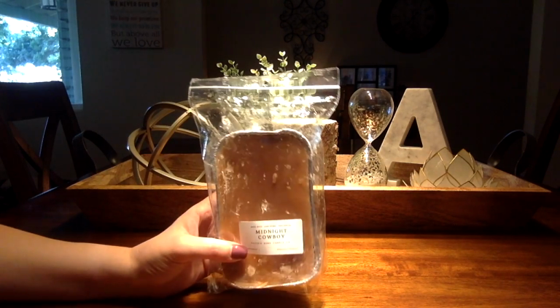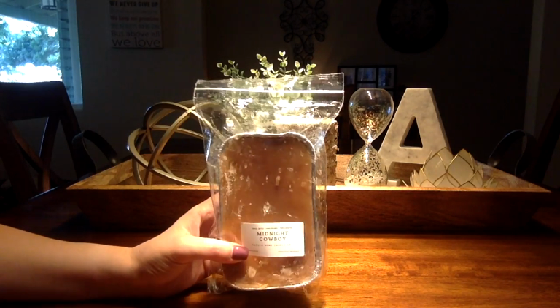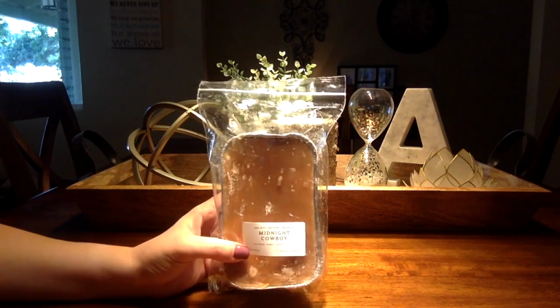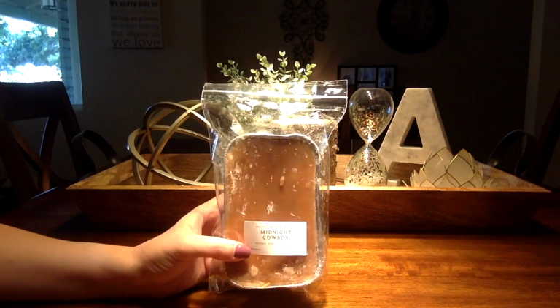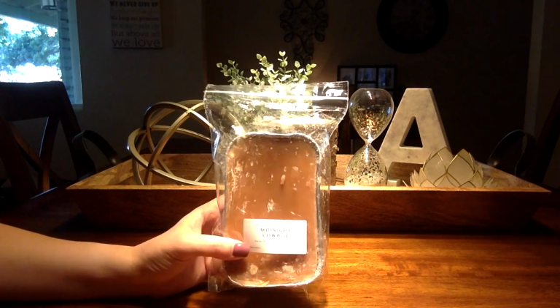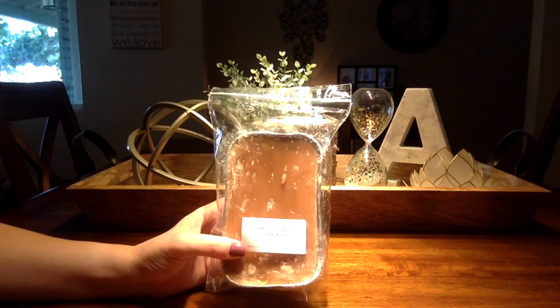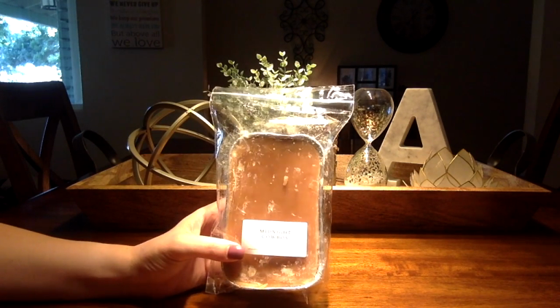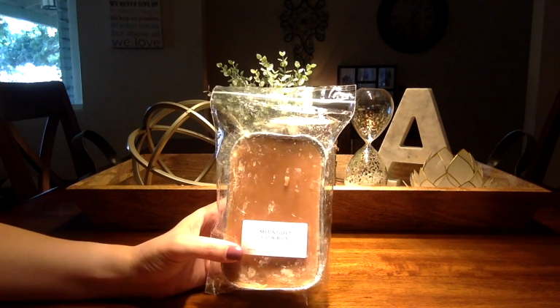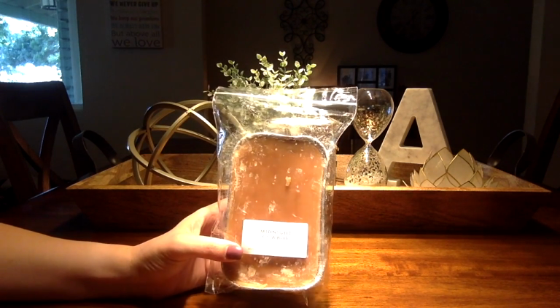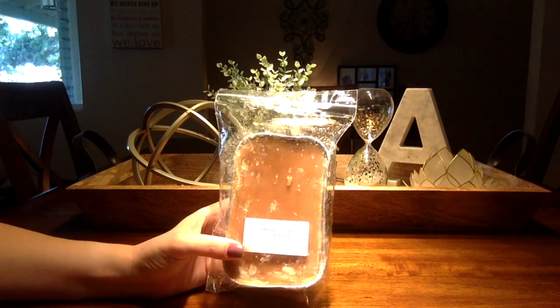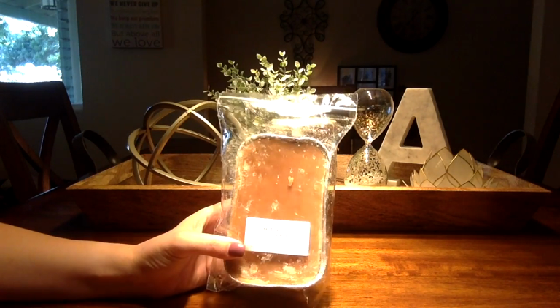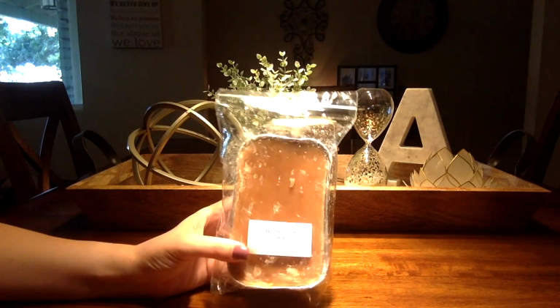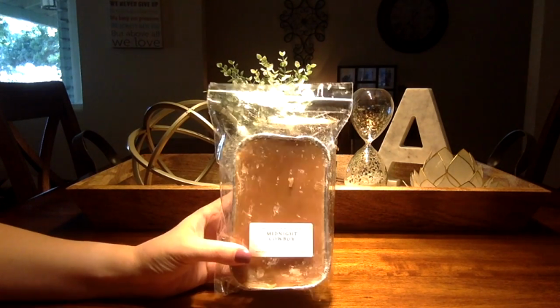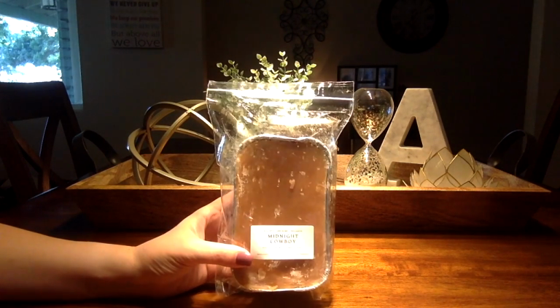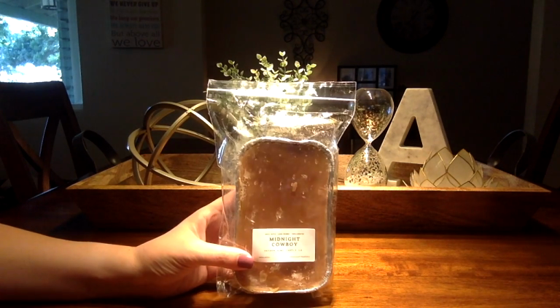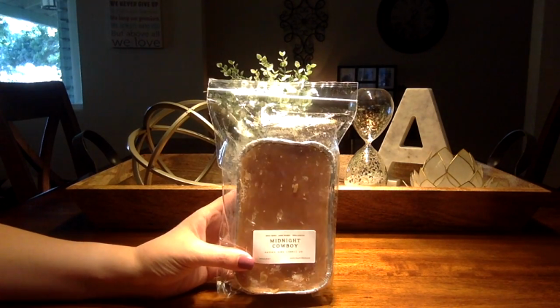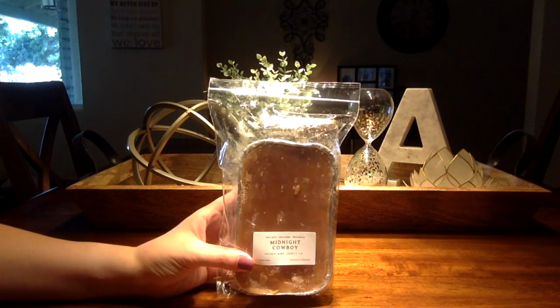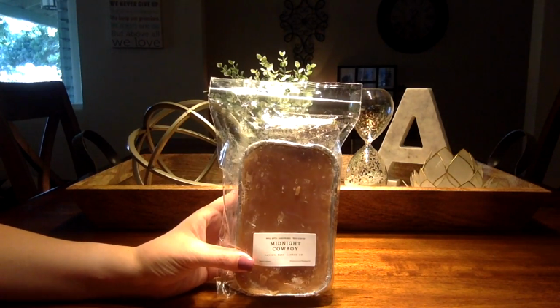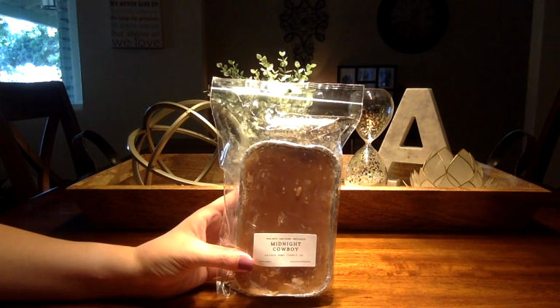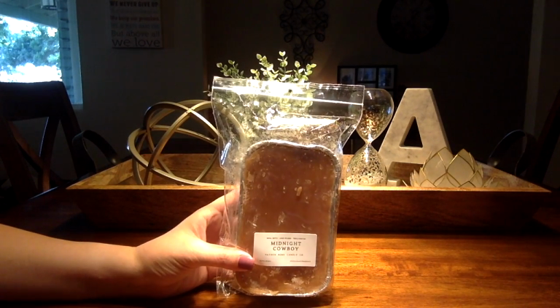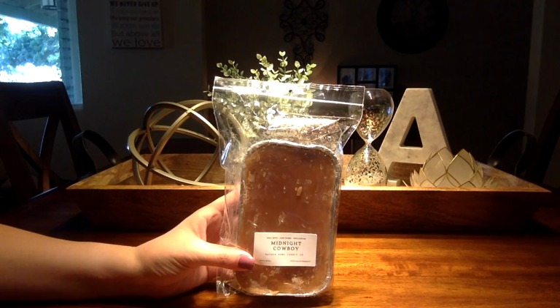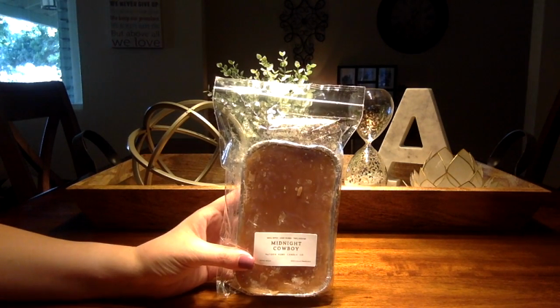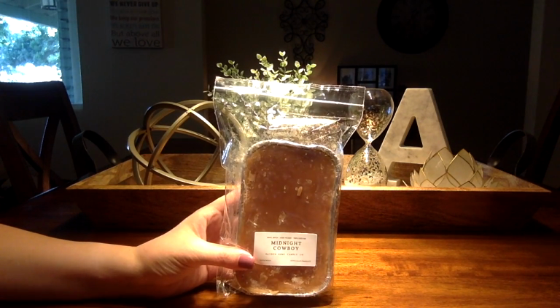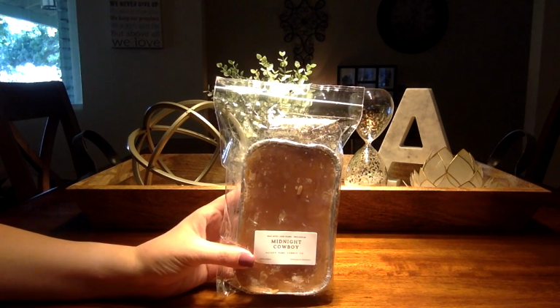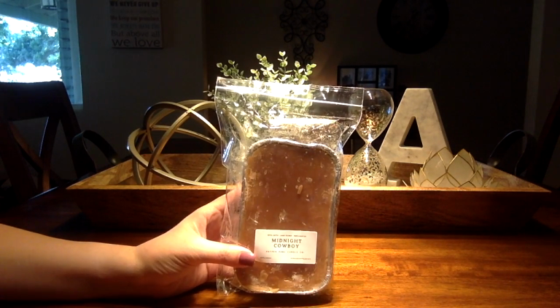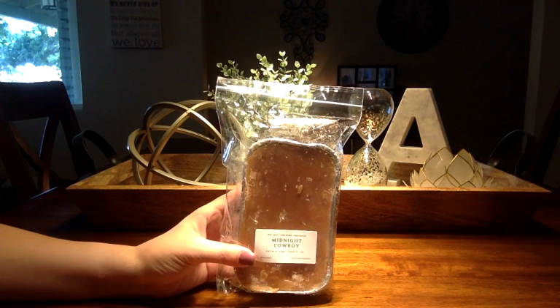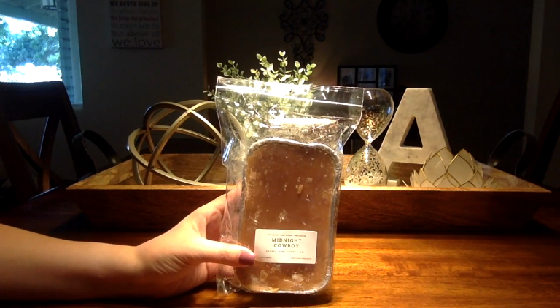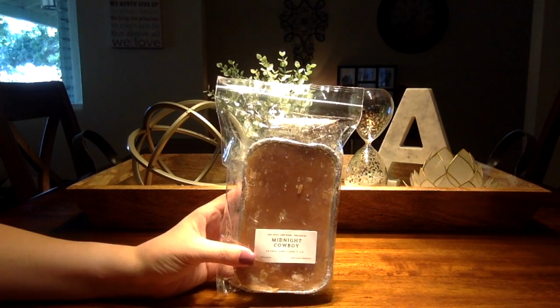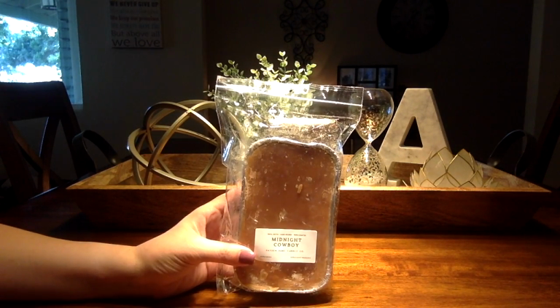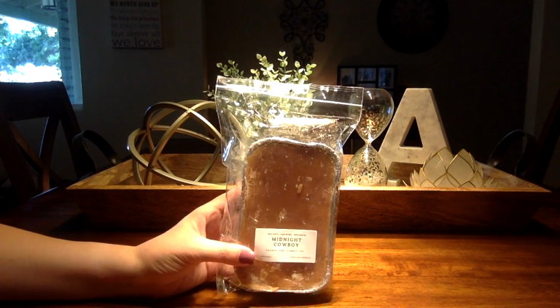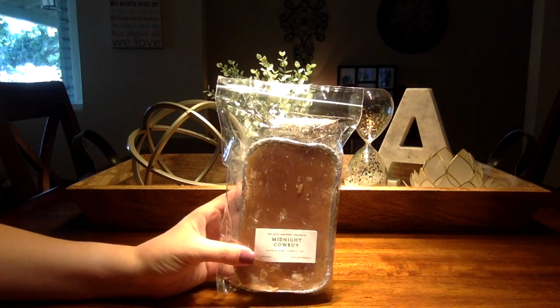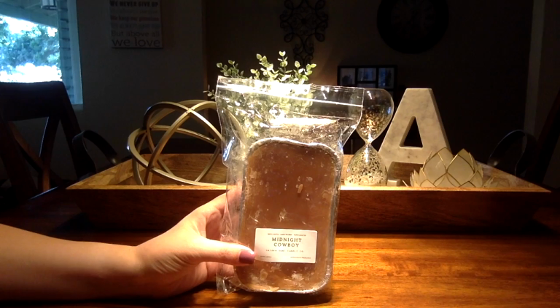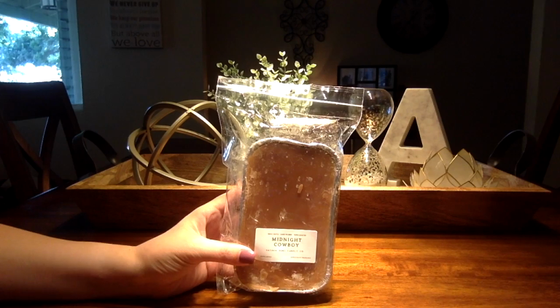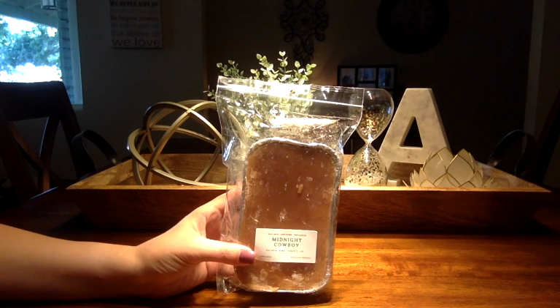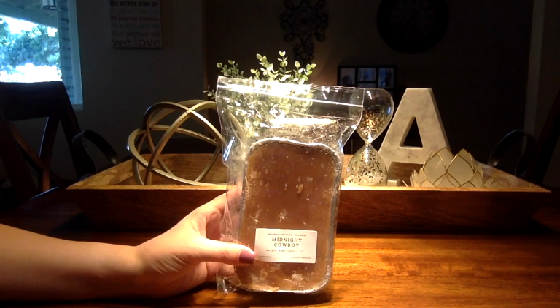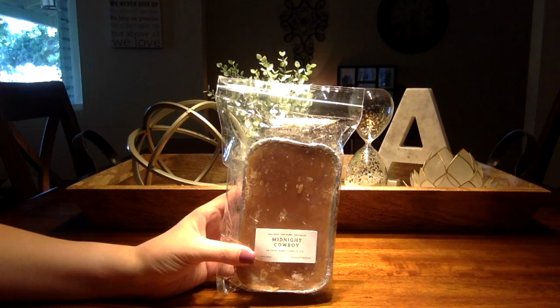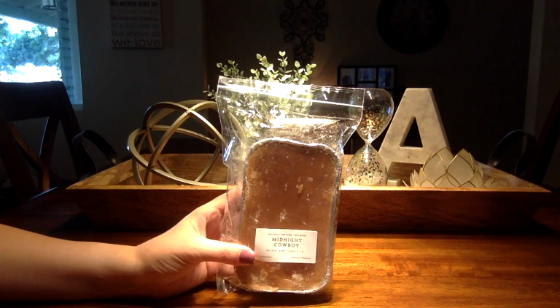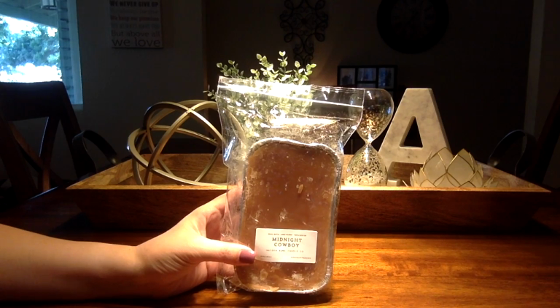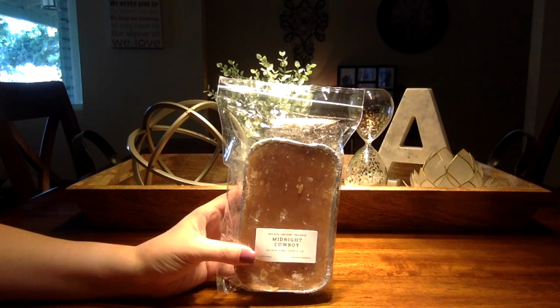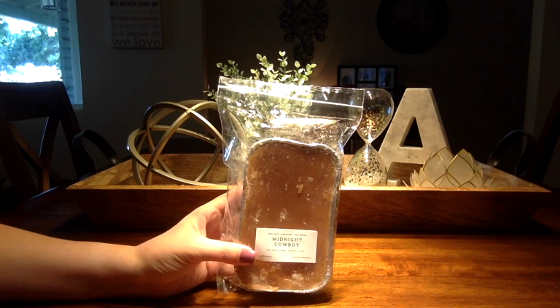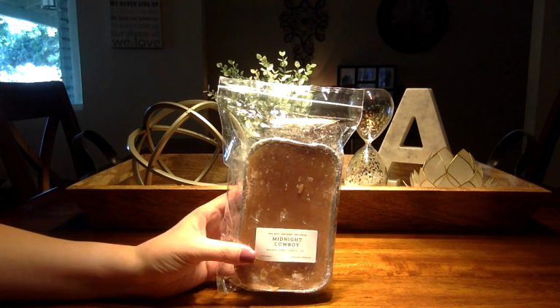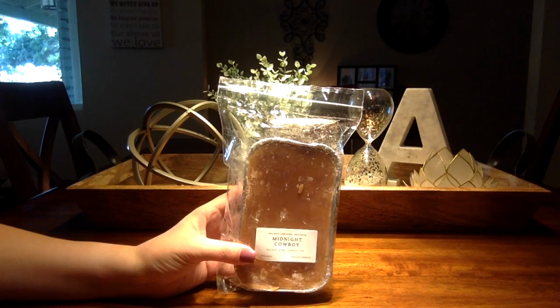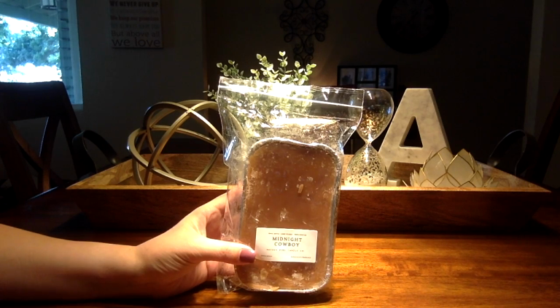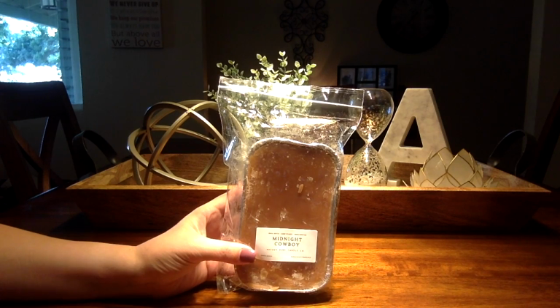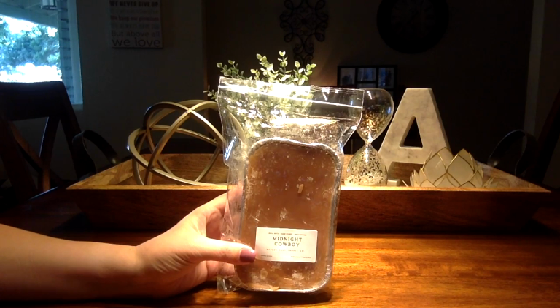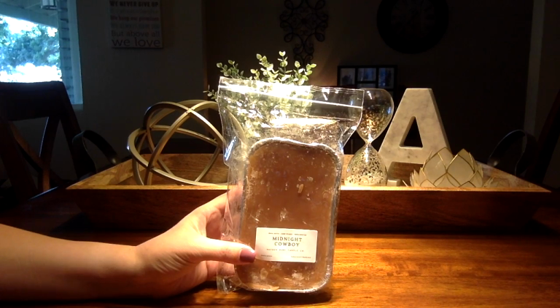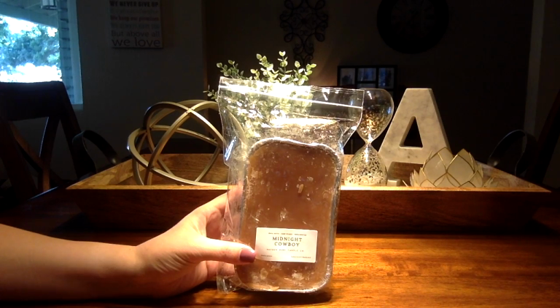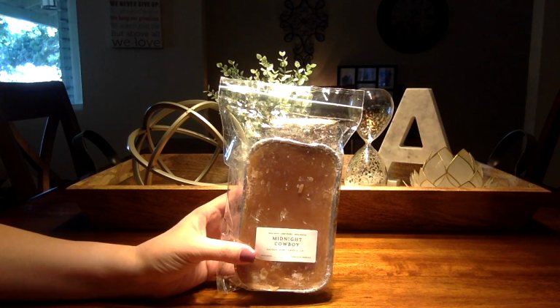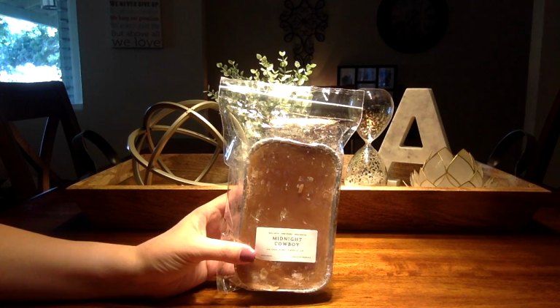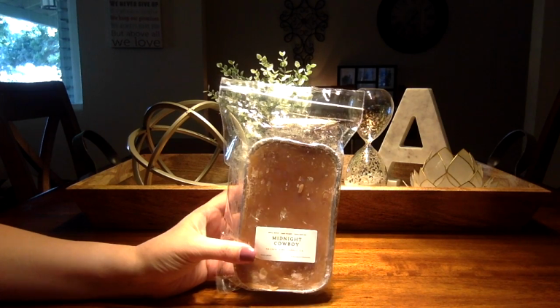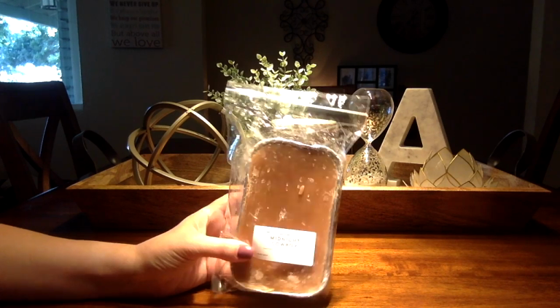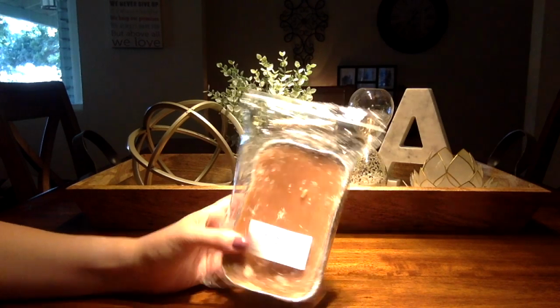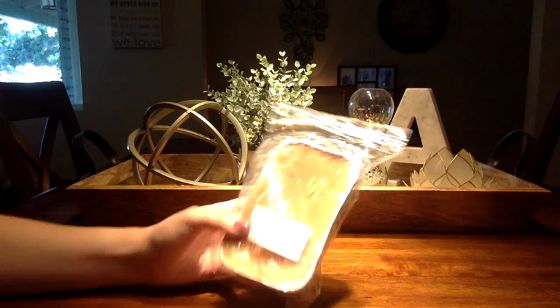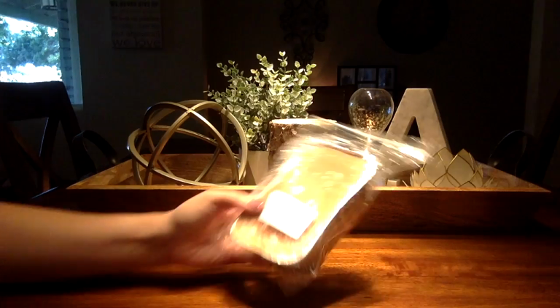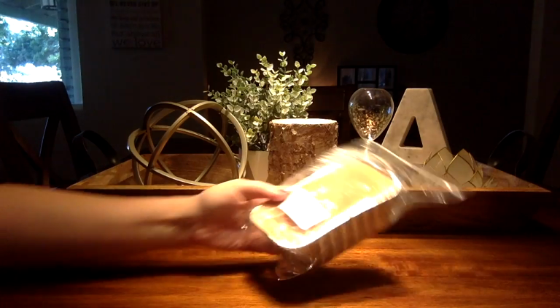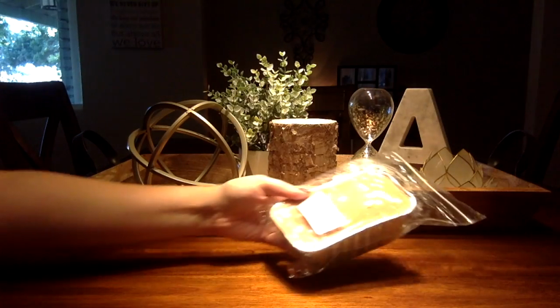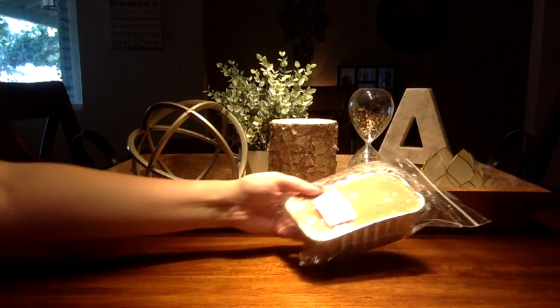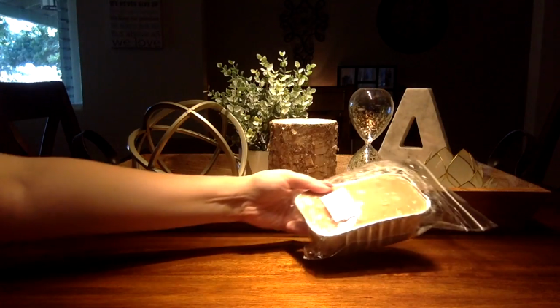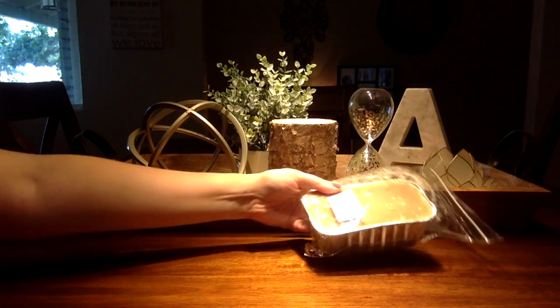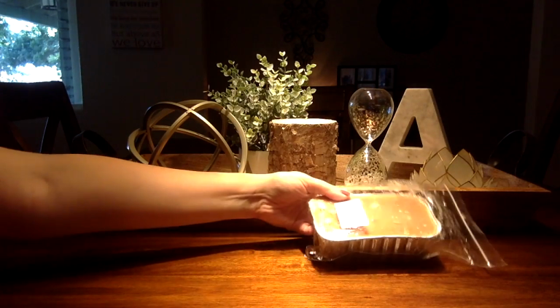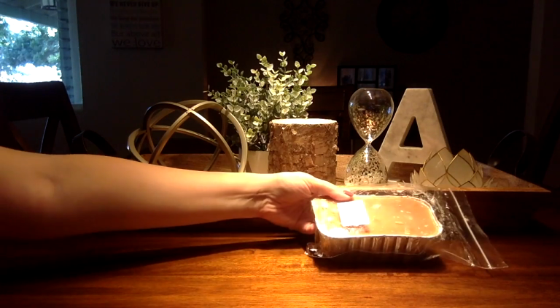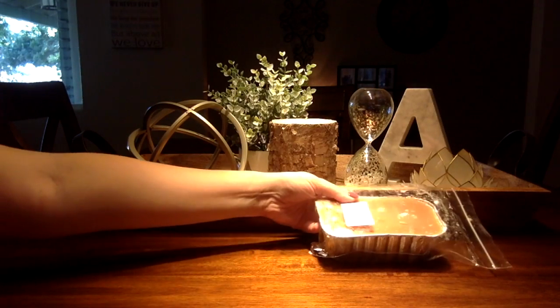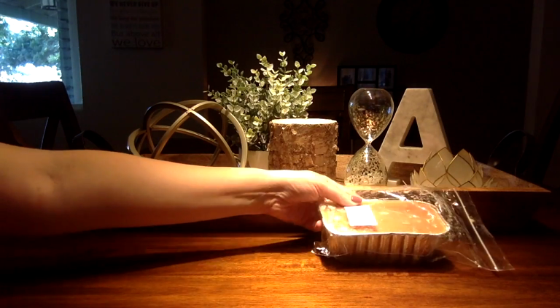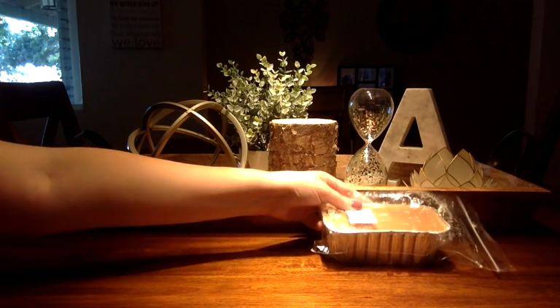This is Midnight Cowboy, which is a beautiful coffee with maple. So good.